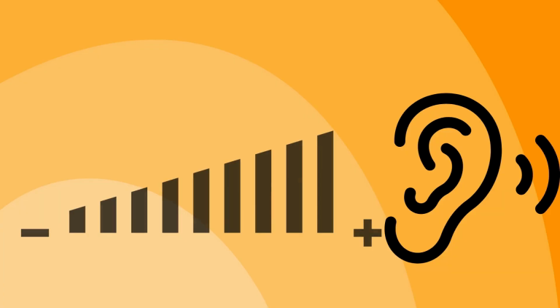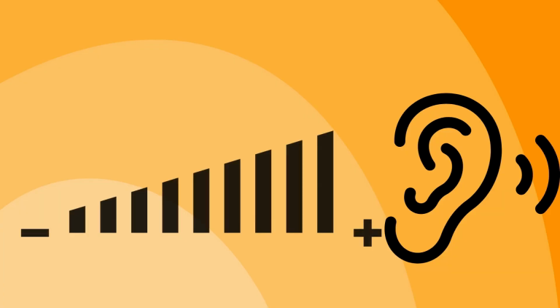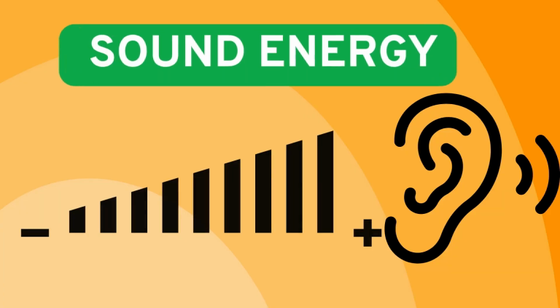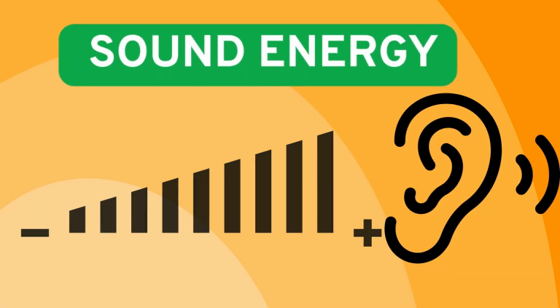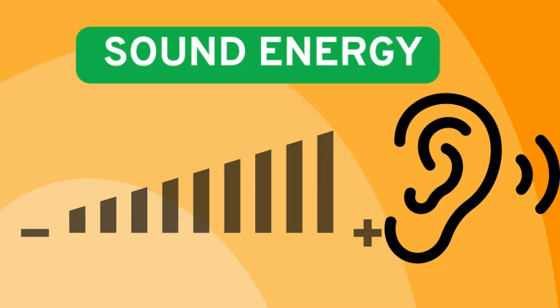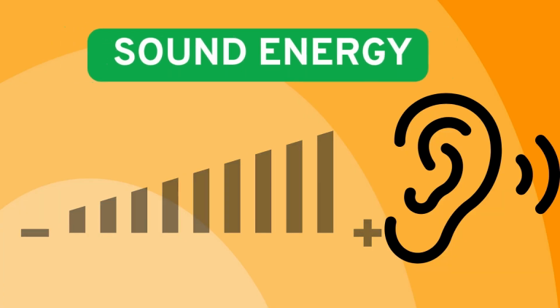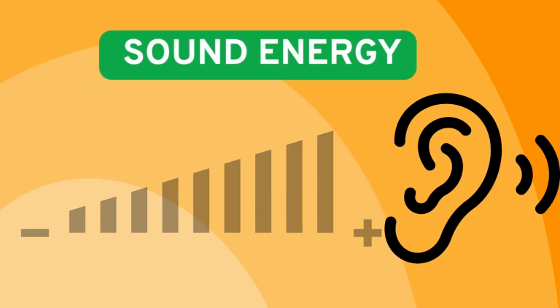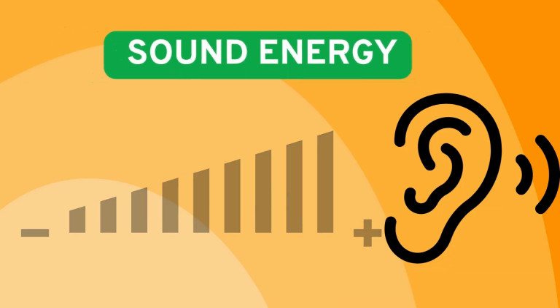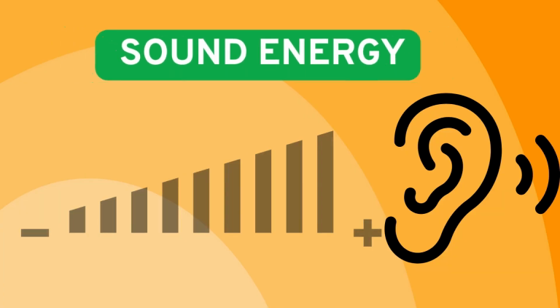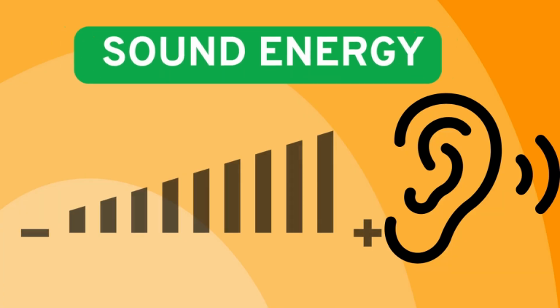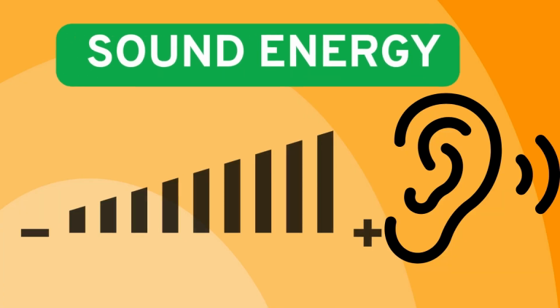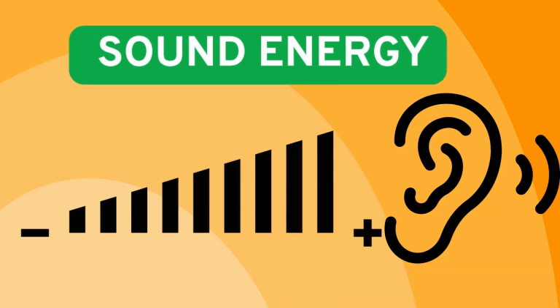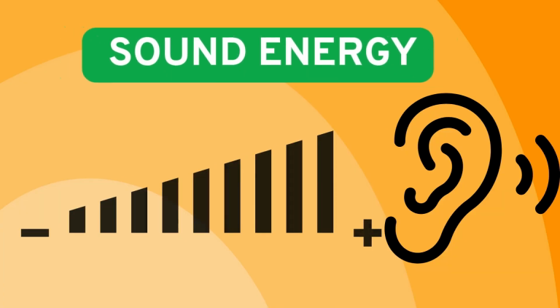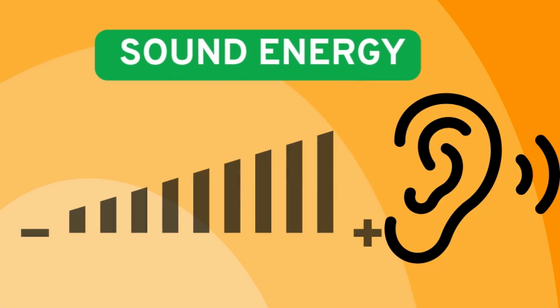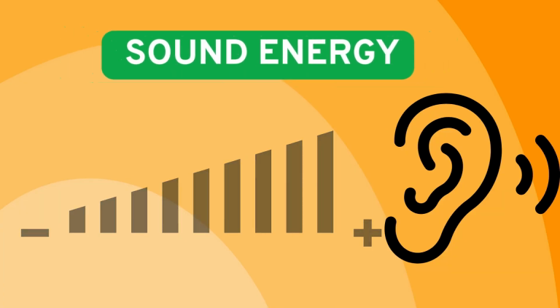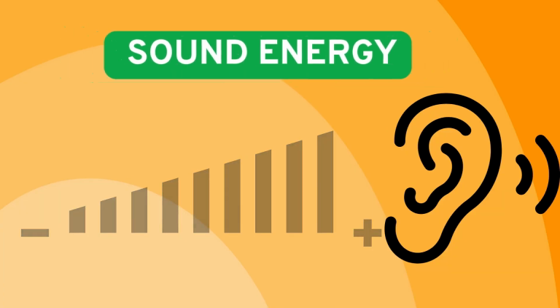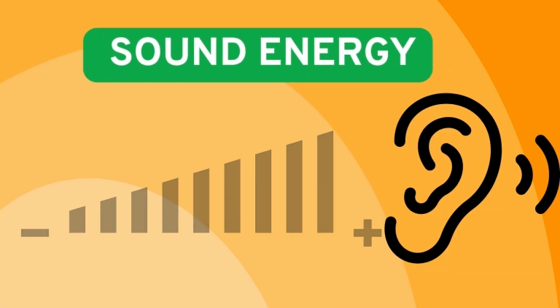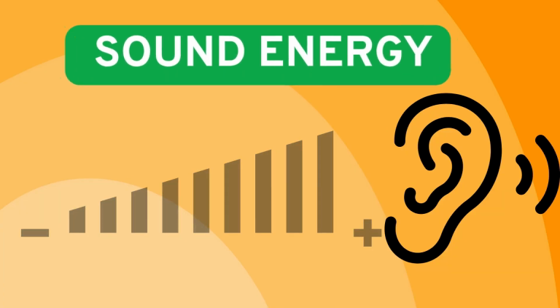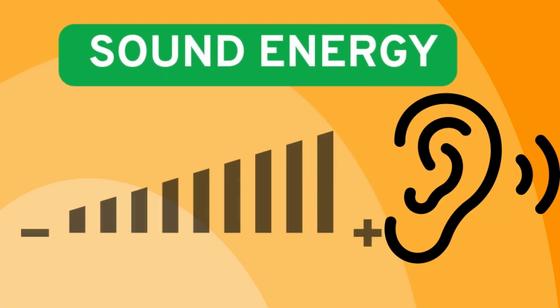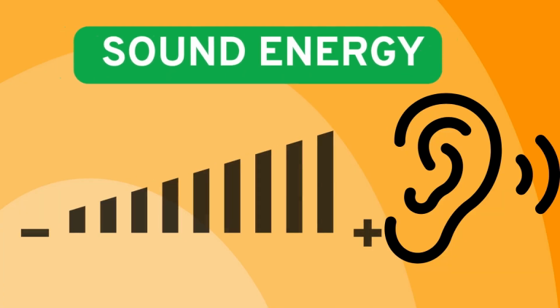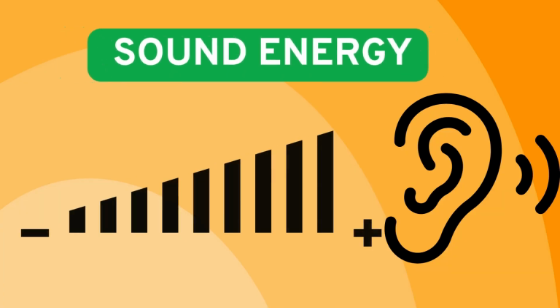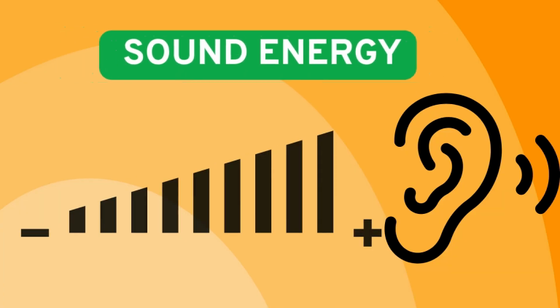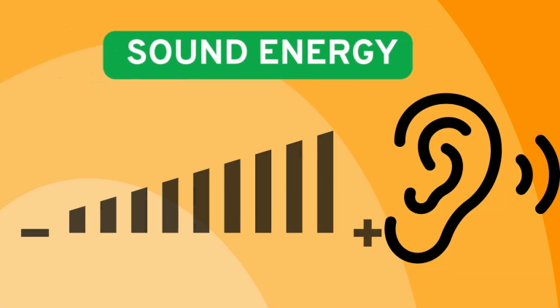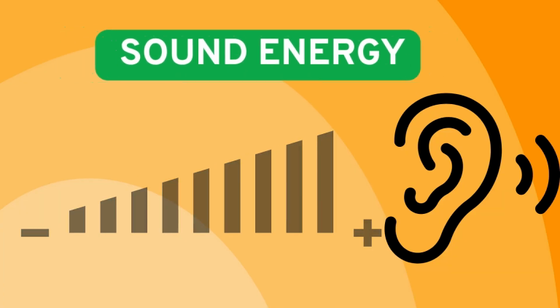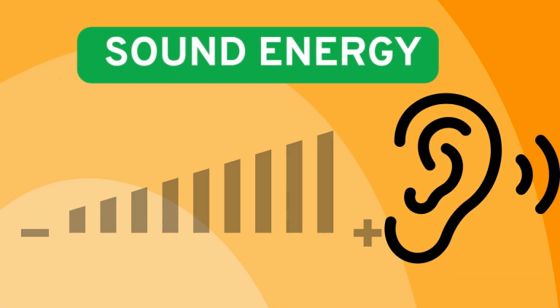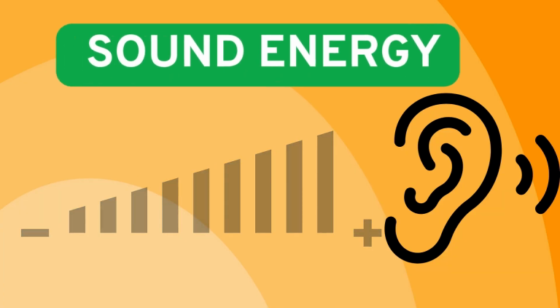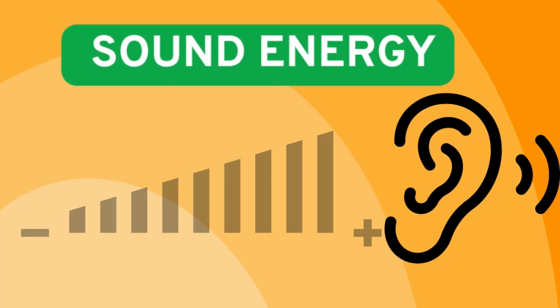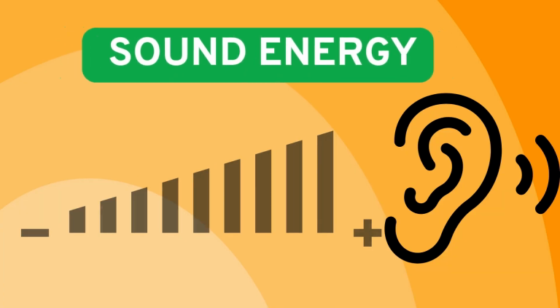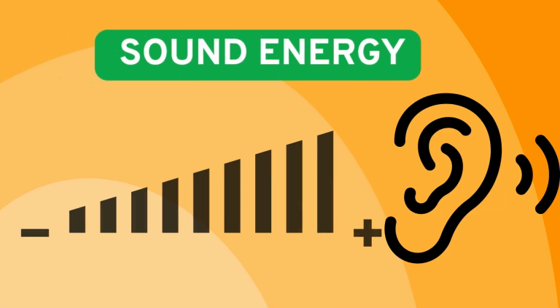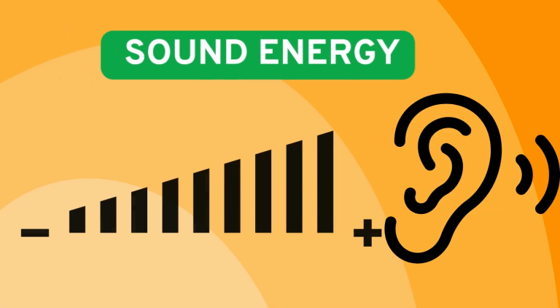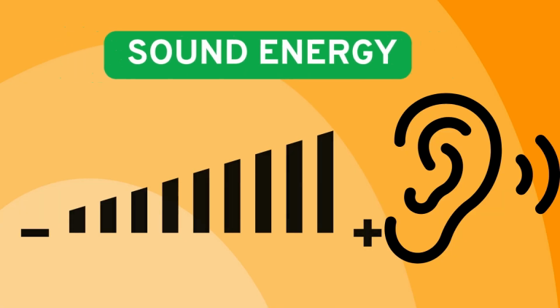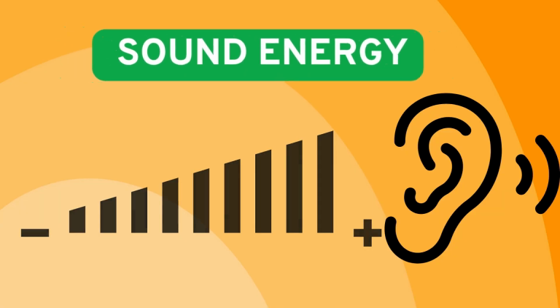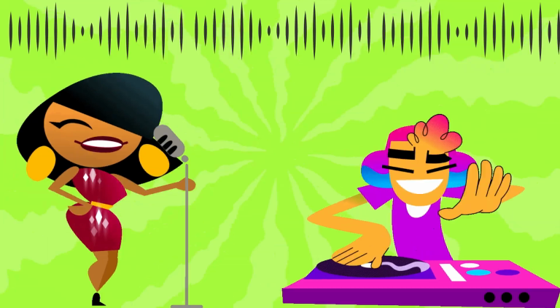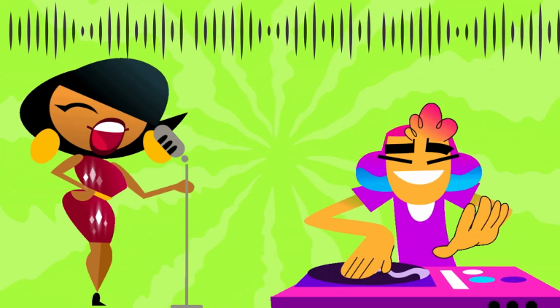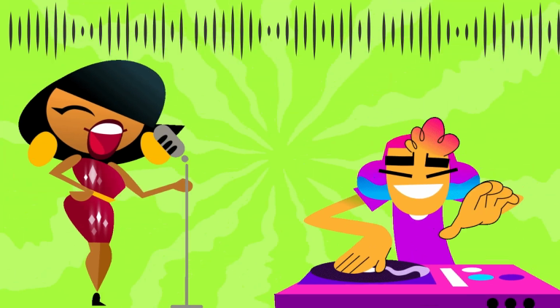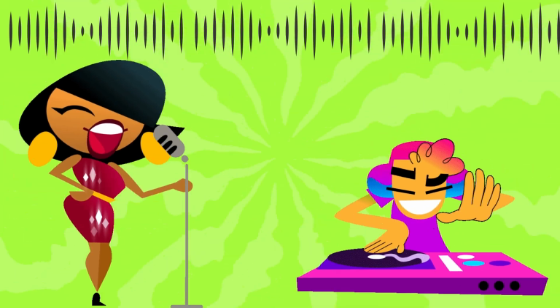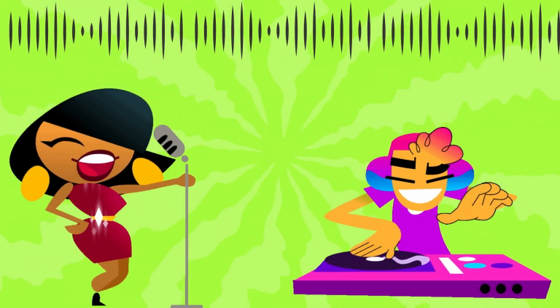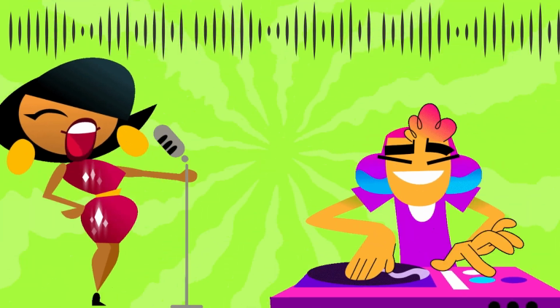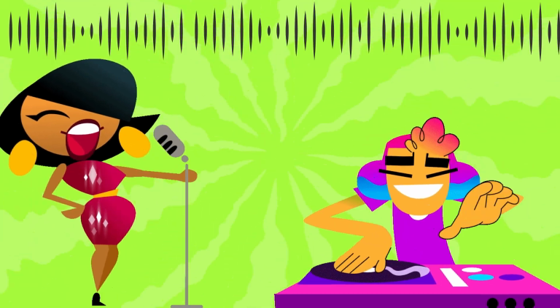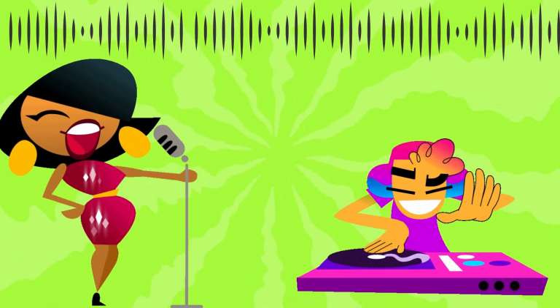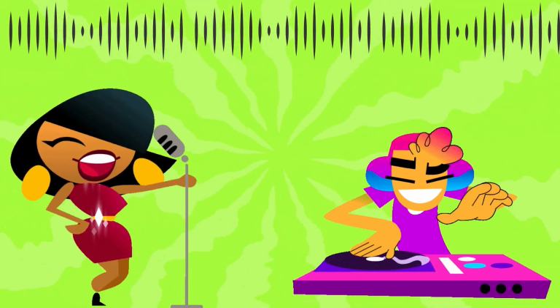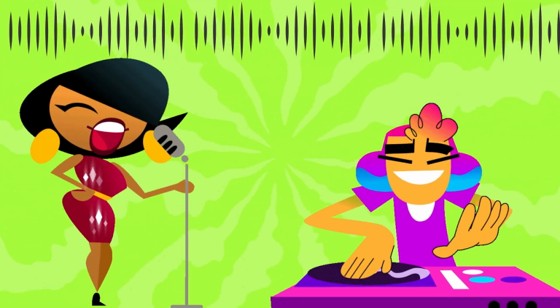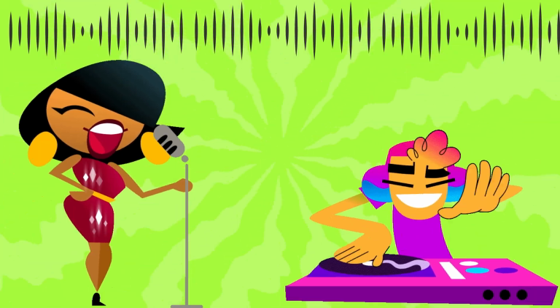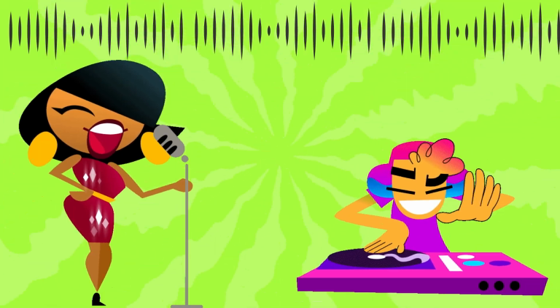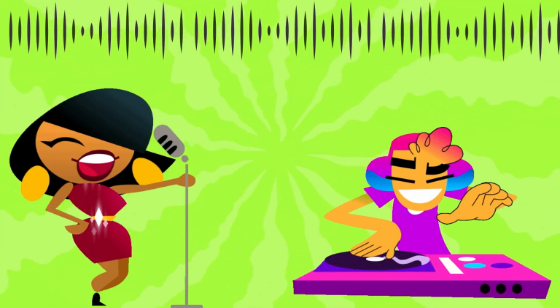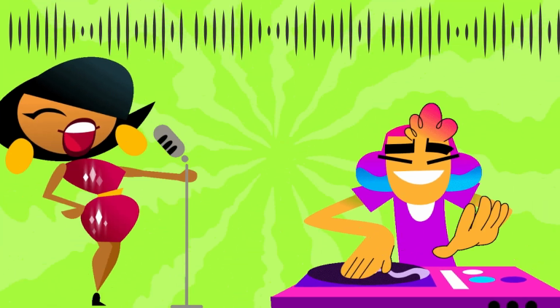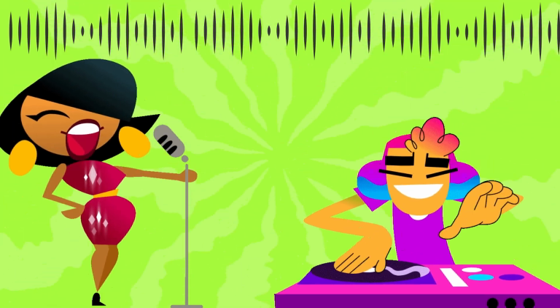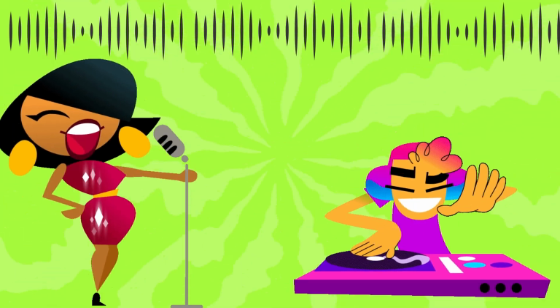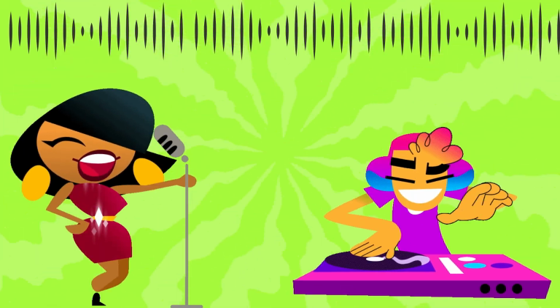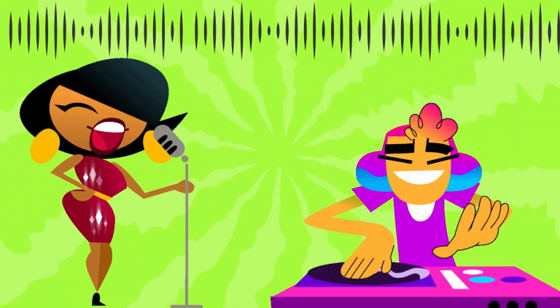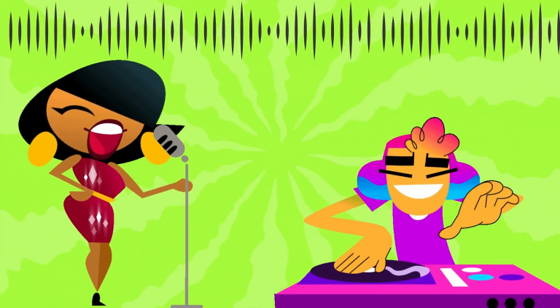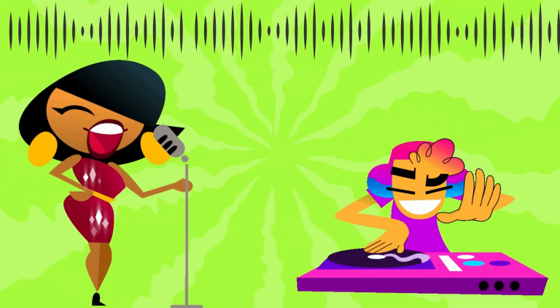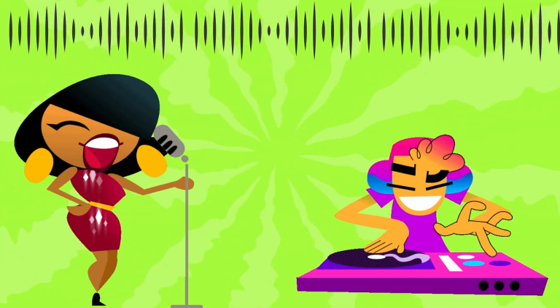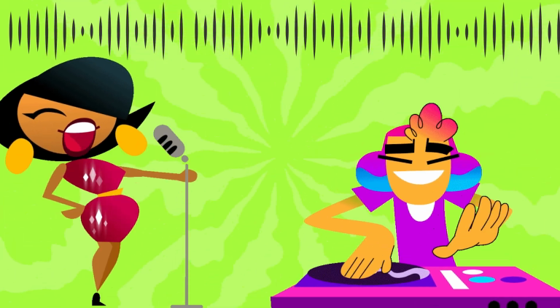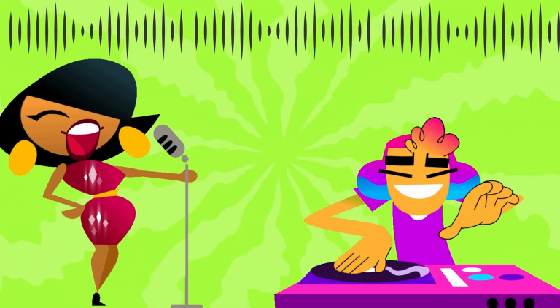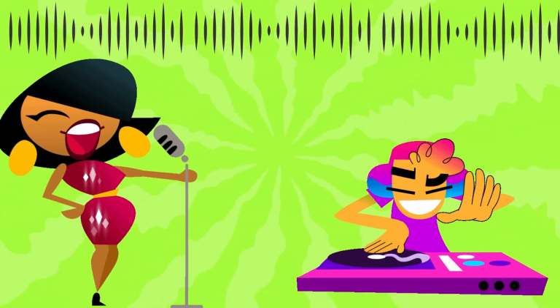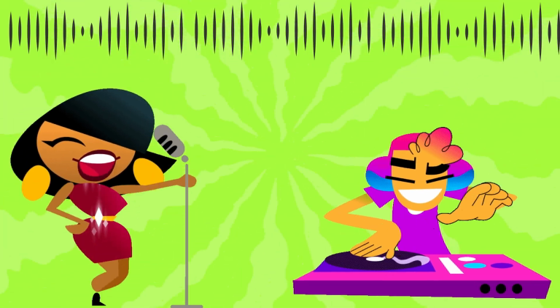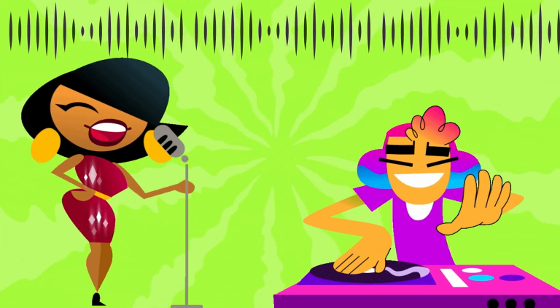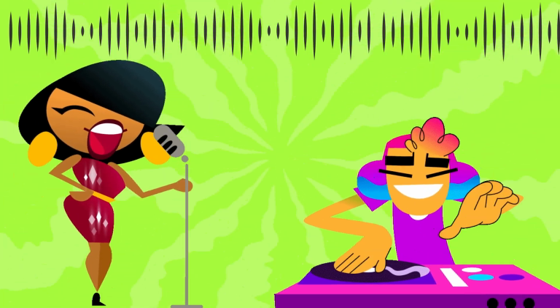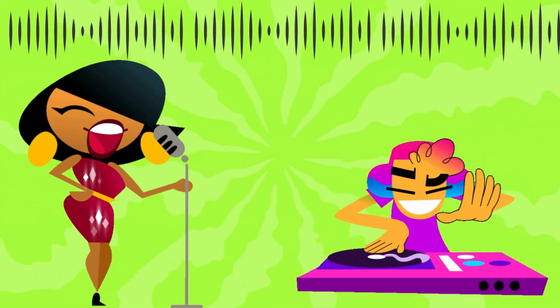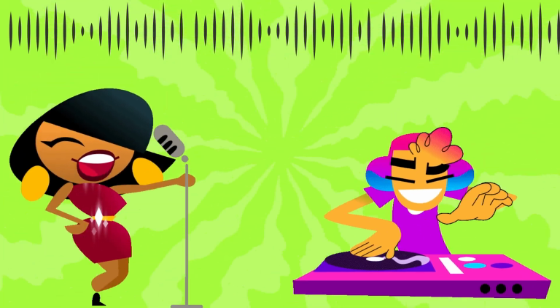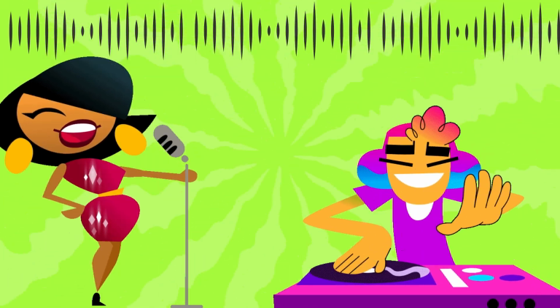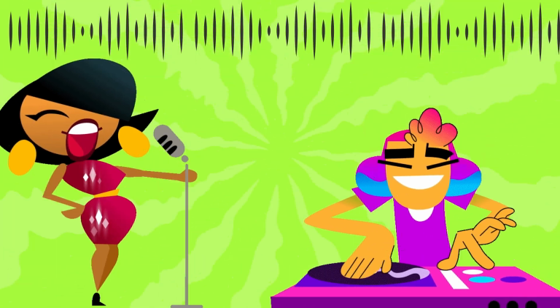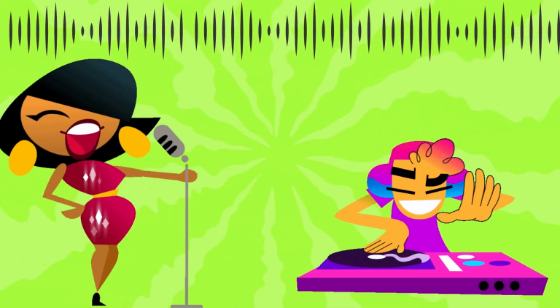Sound energy! Sound energy is what we hear, like music or barking dogs.